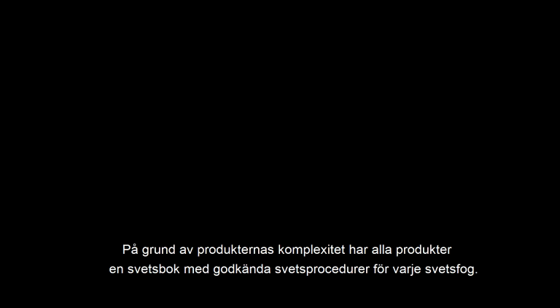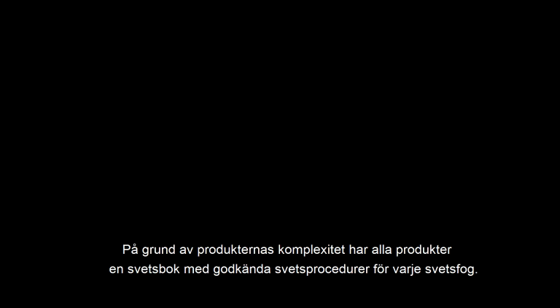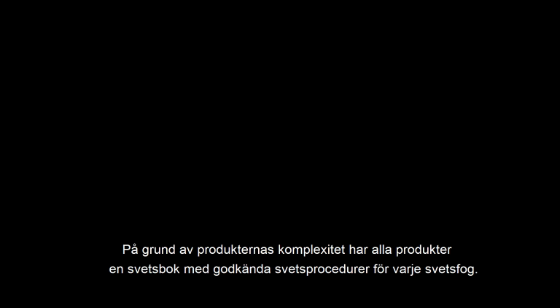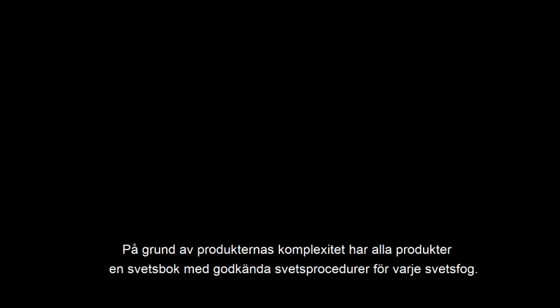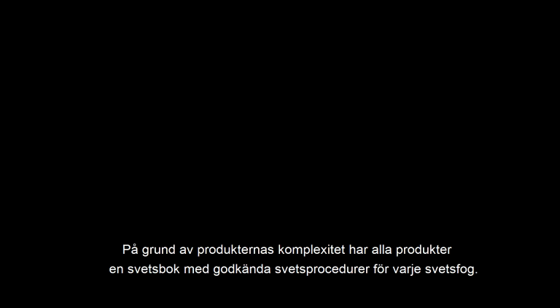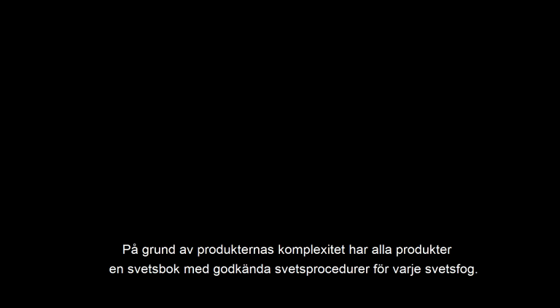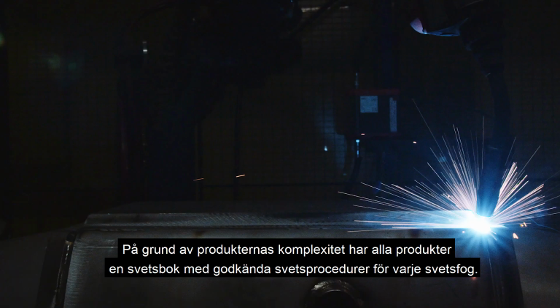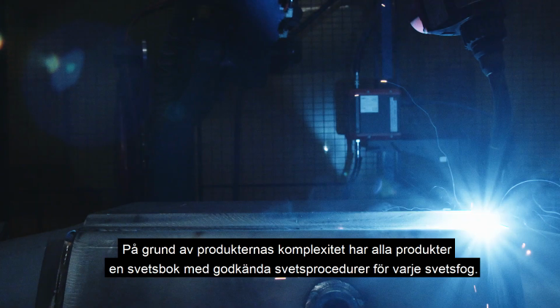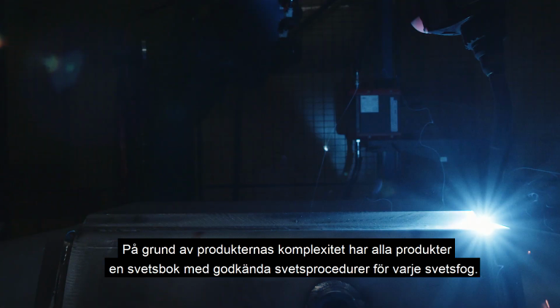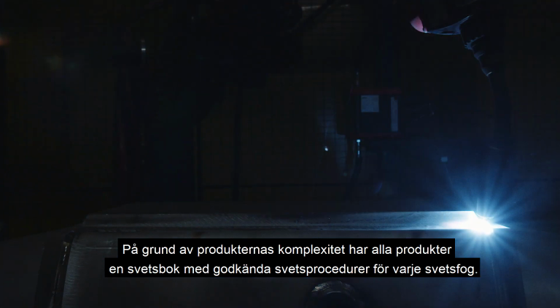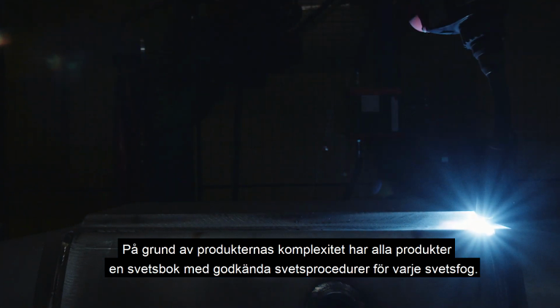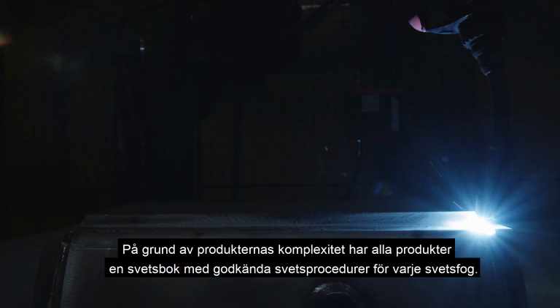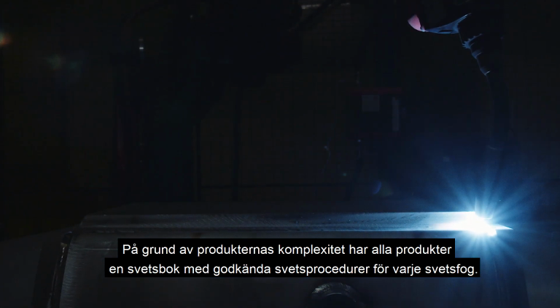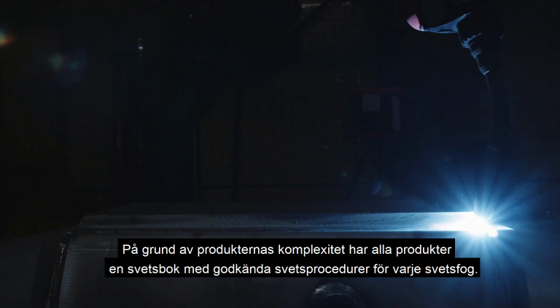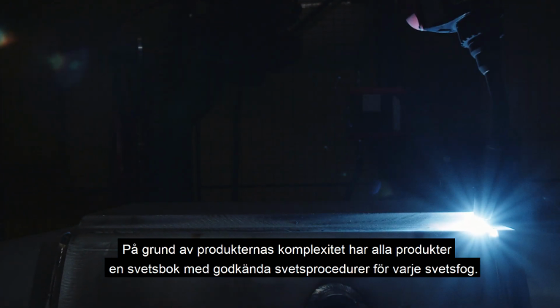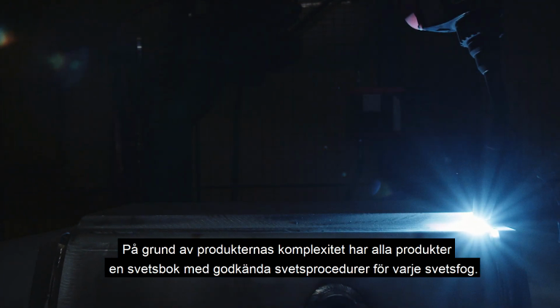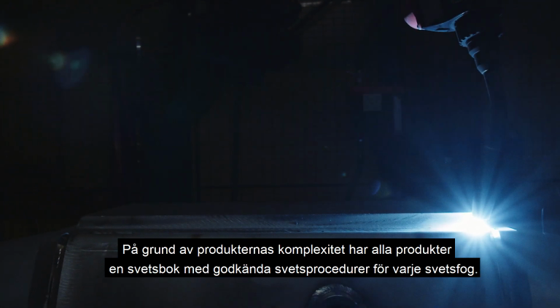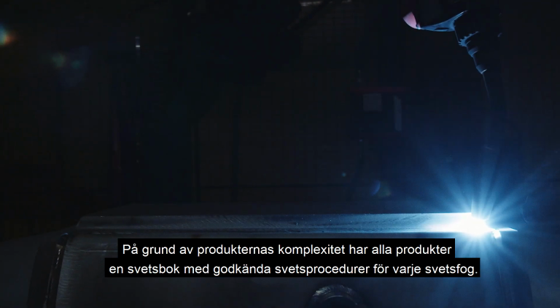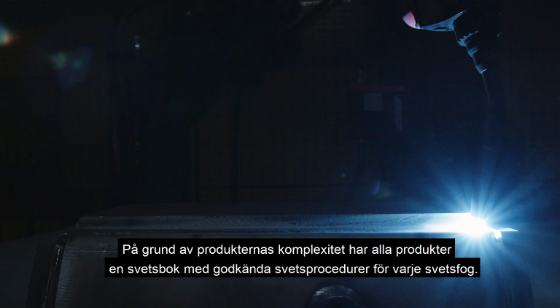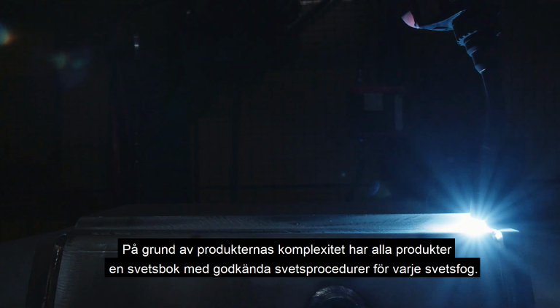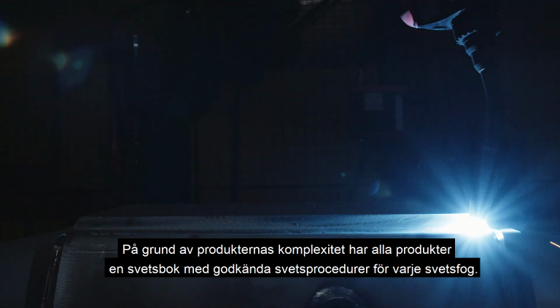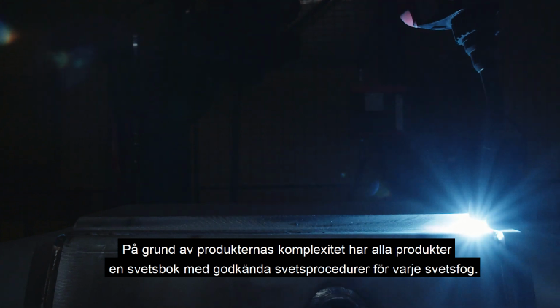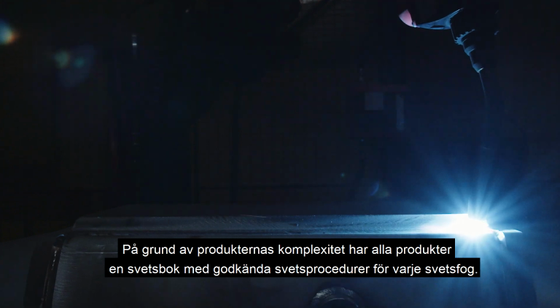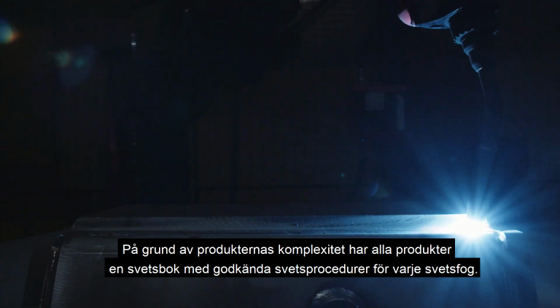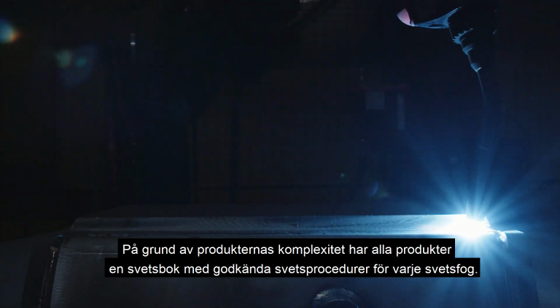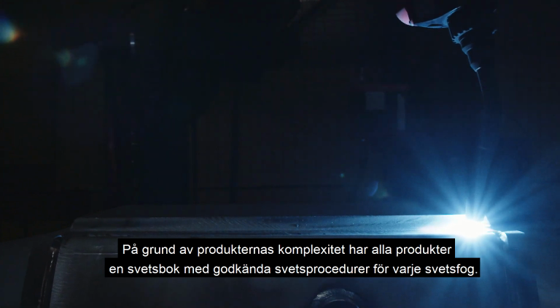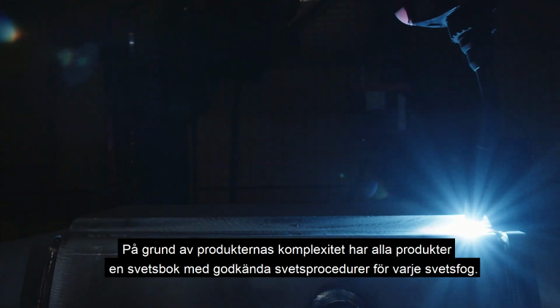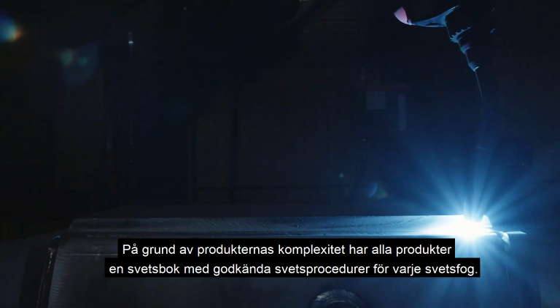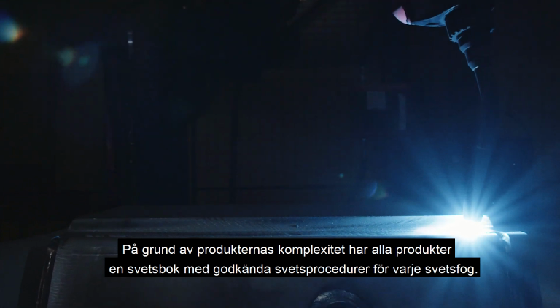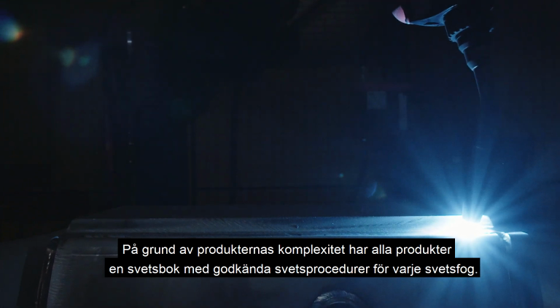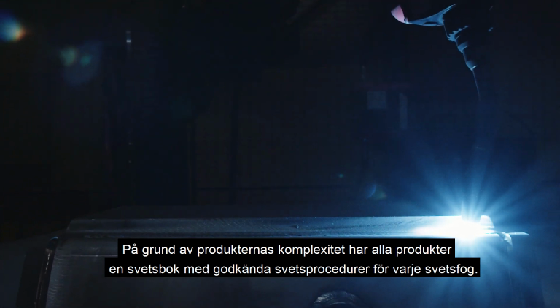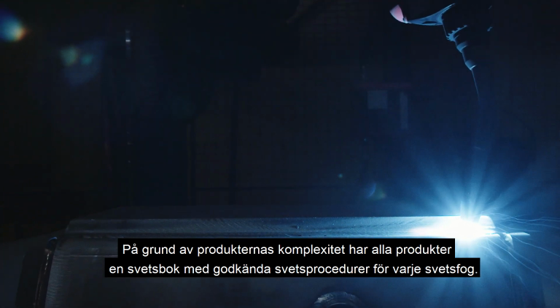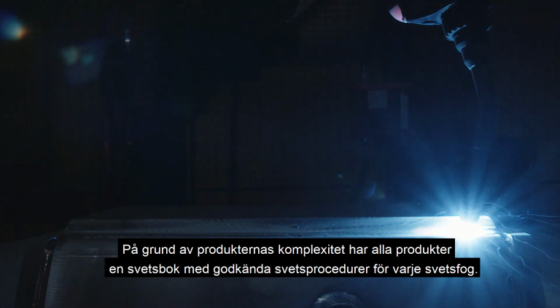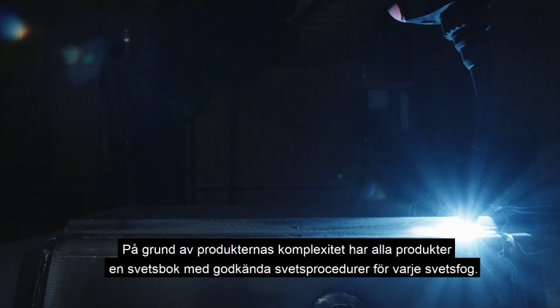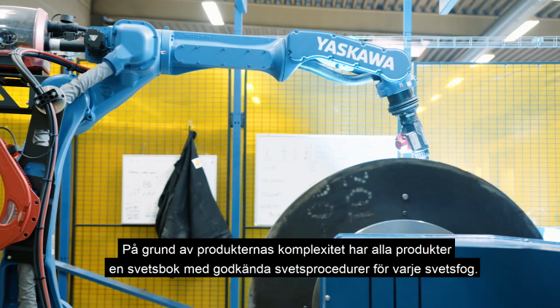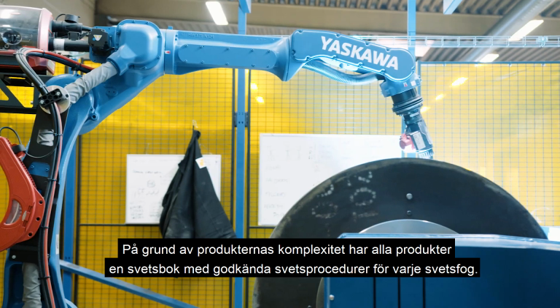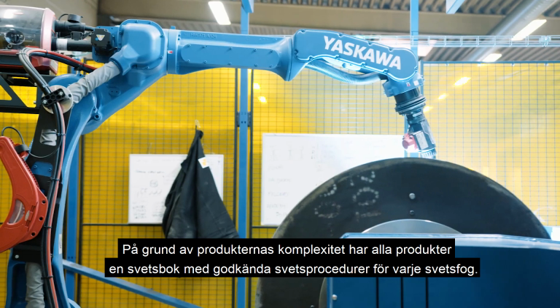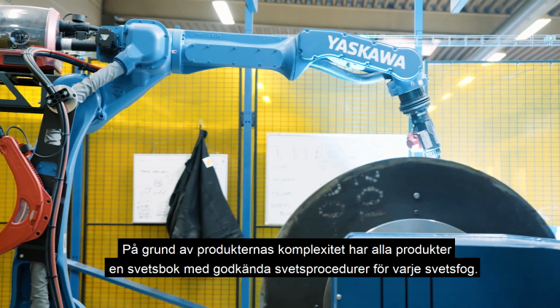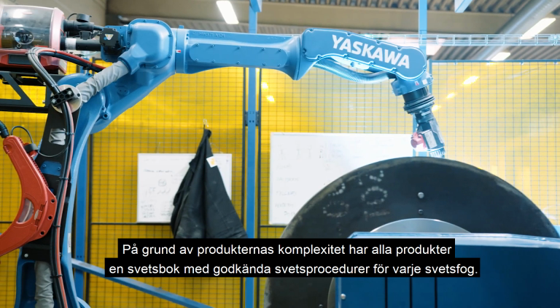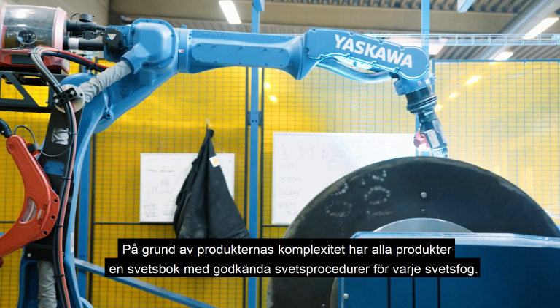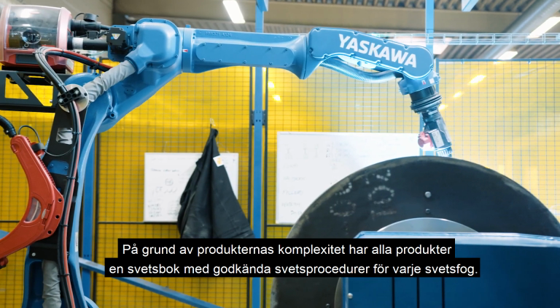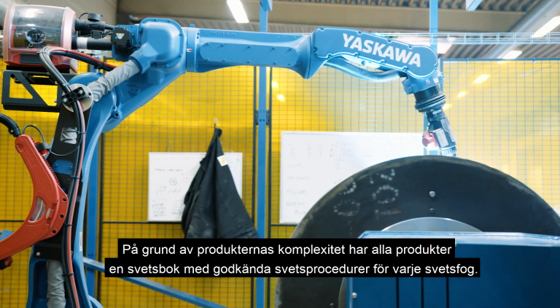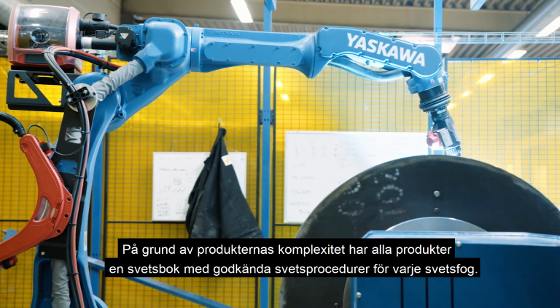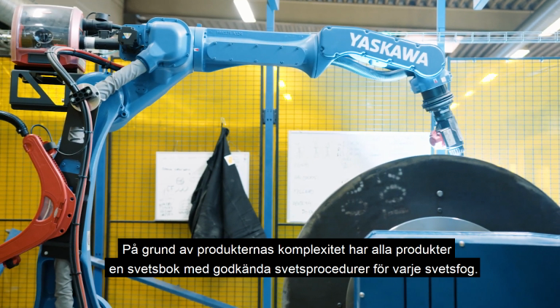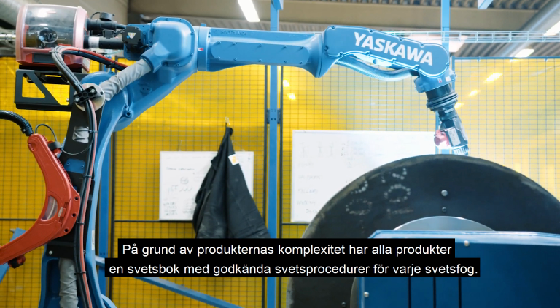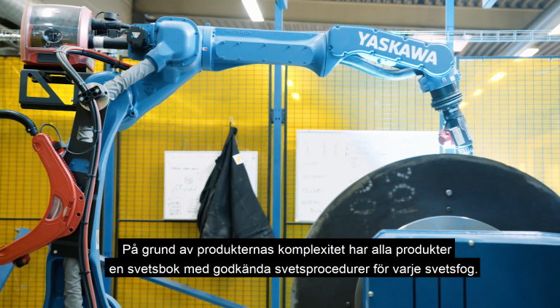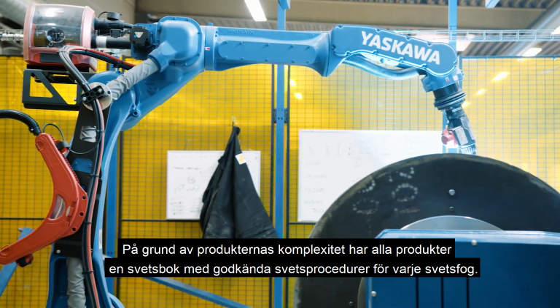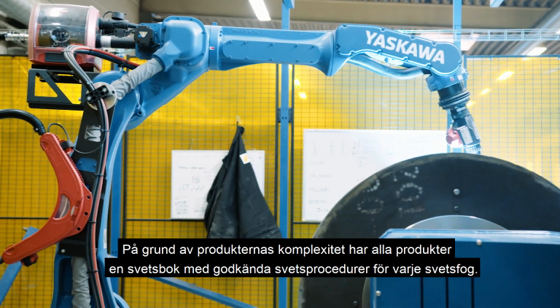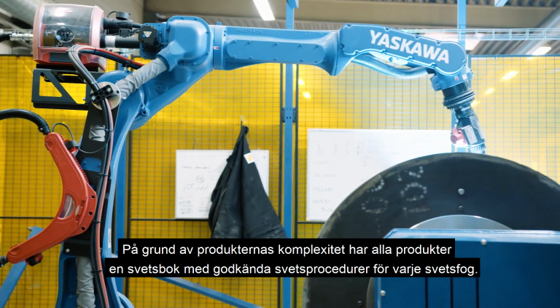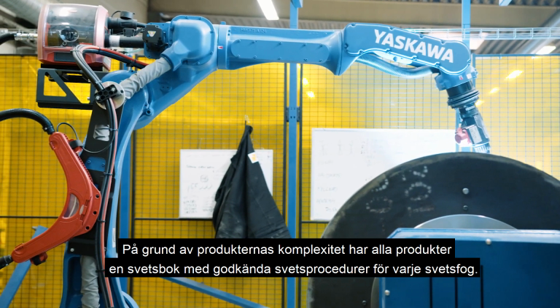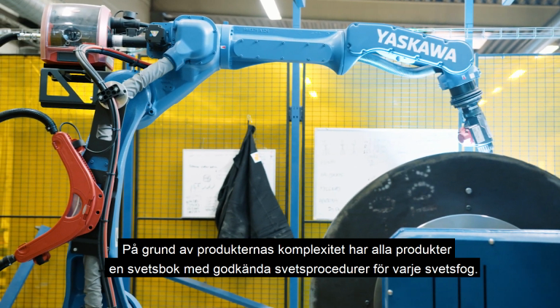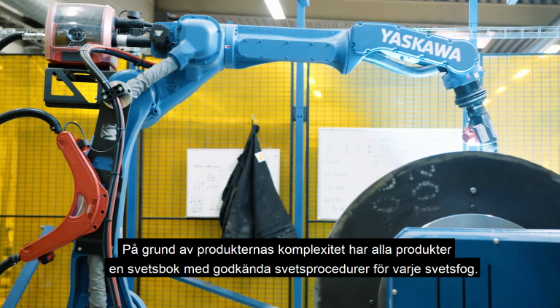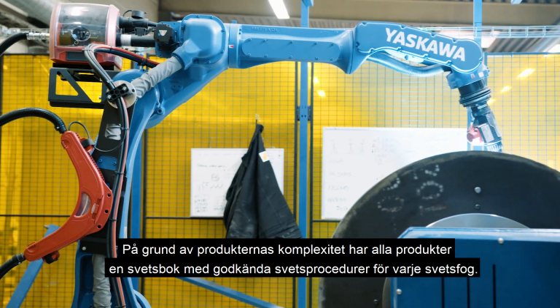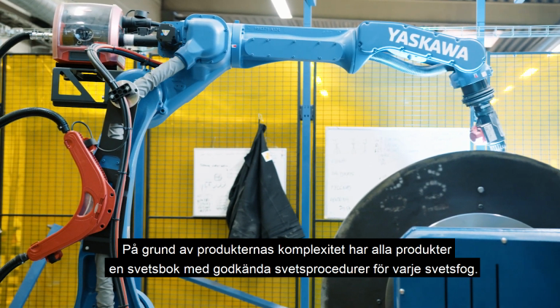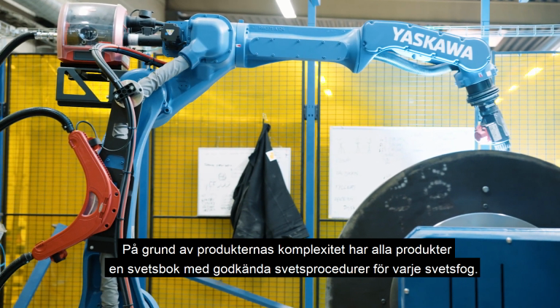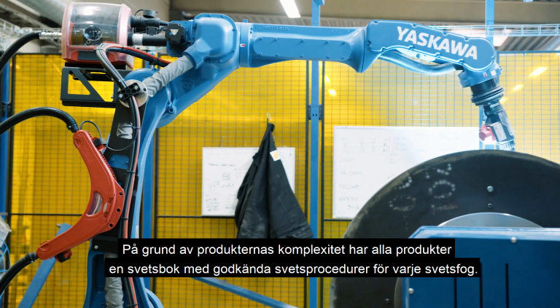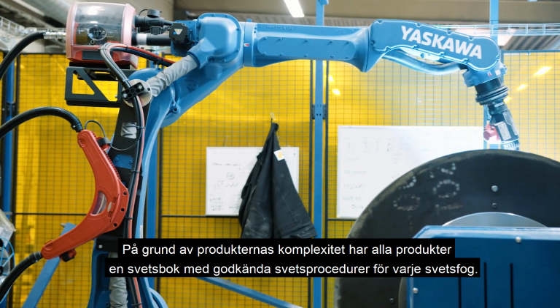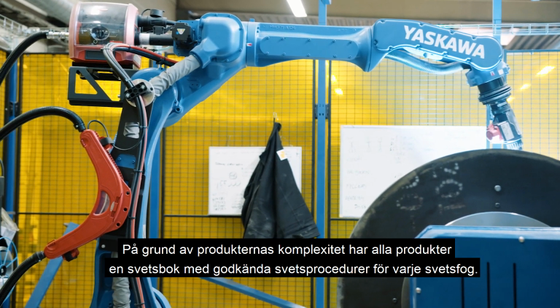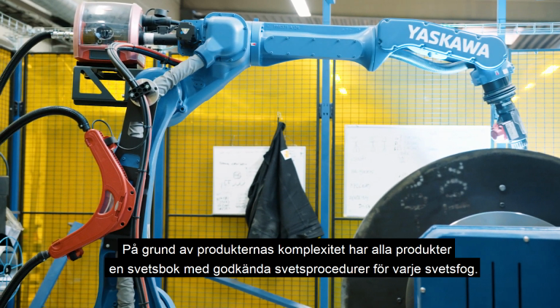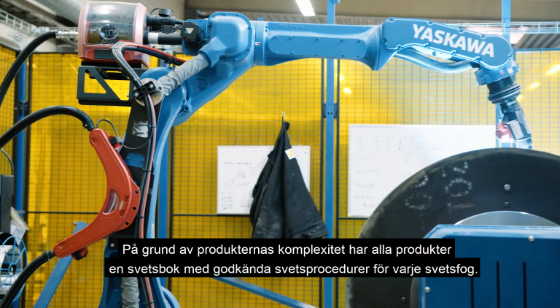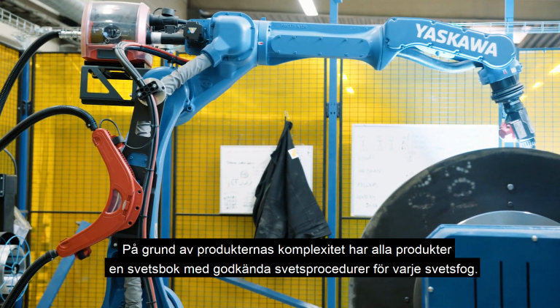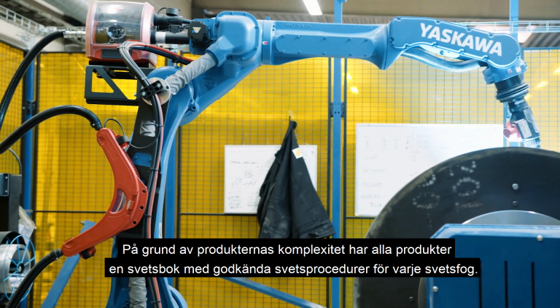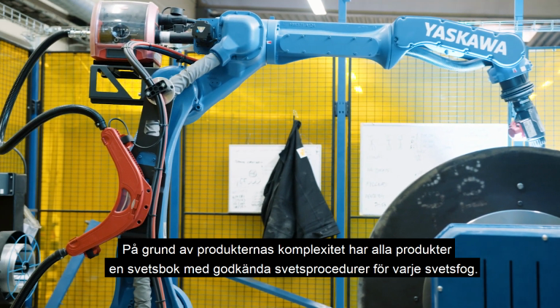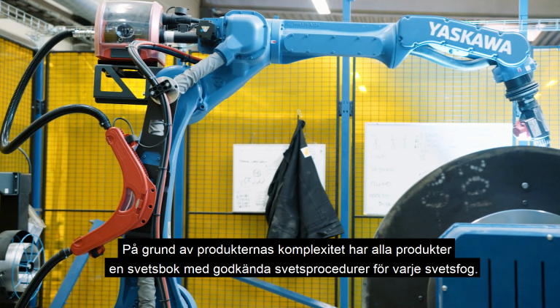Due to the complexity of the product, all products have a weld book with approved welding procedures for each welded joint.